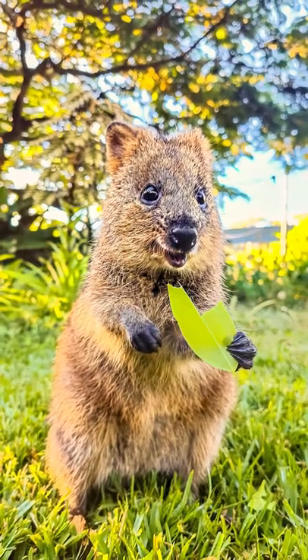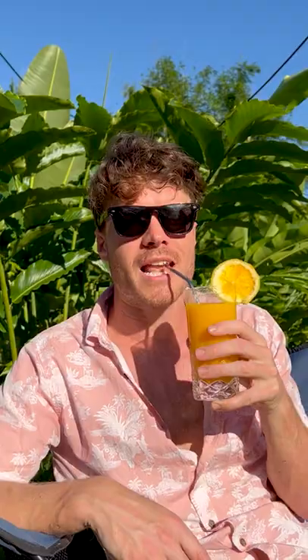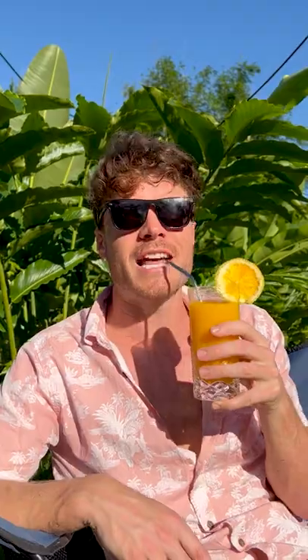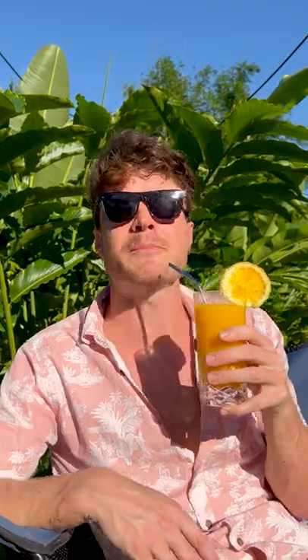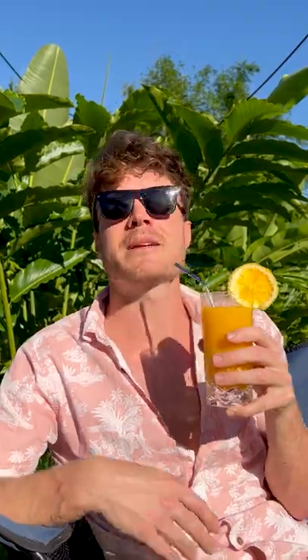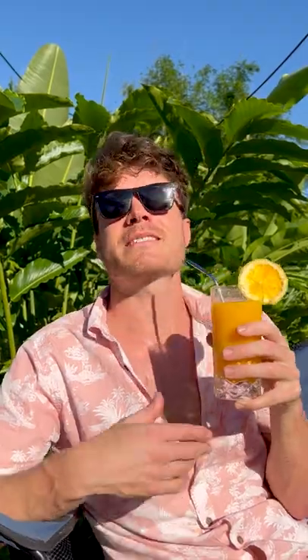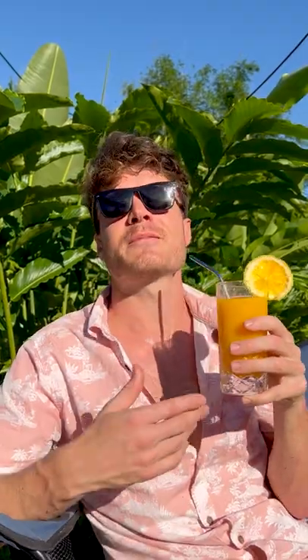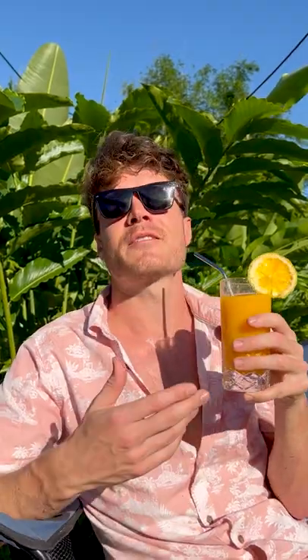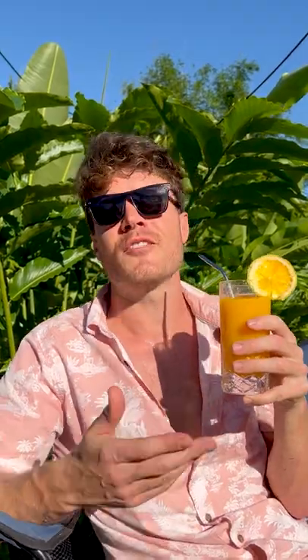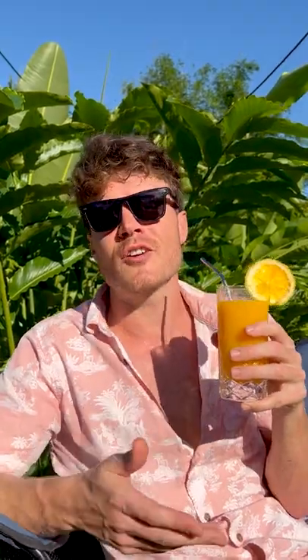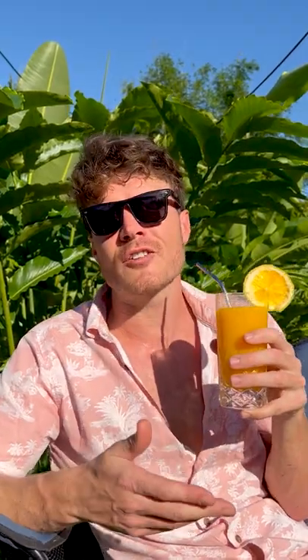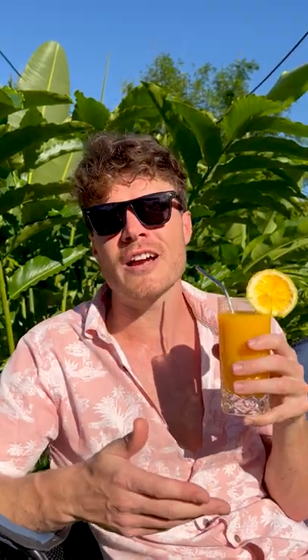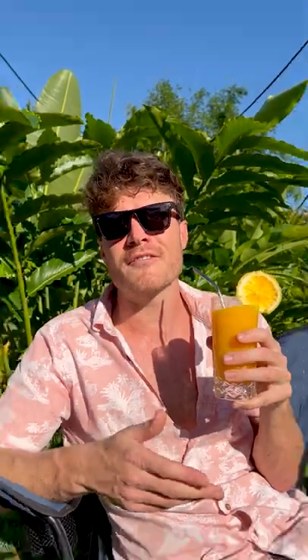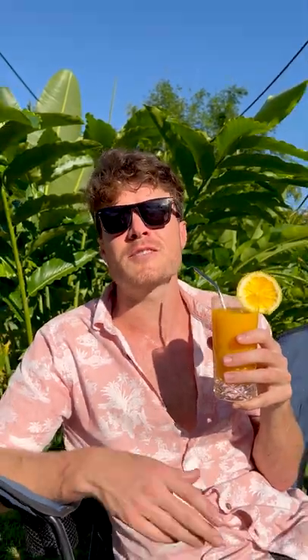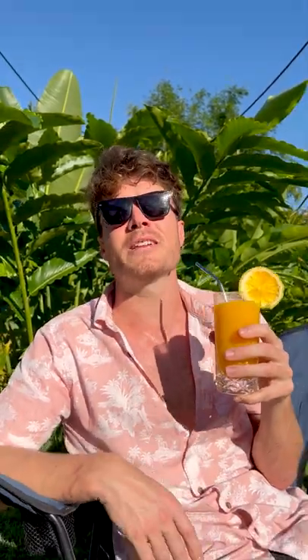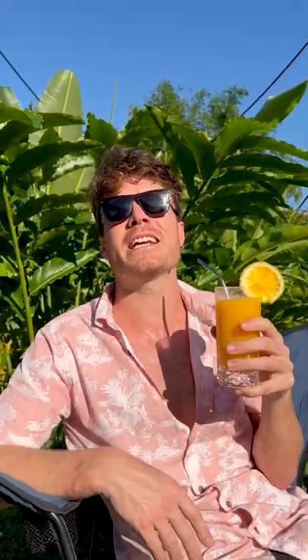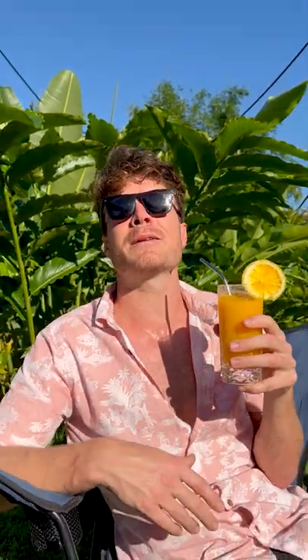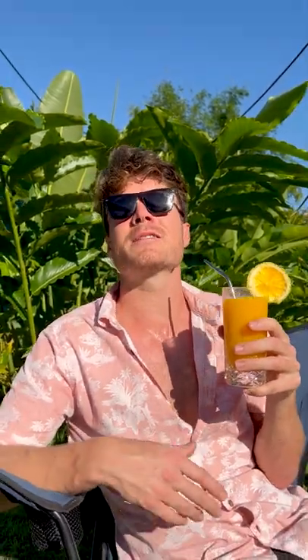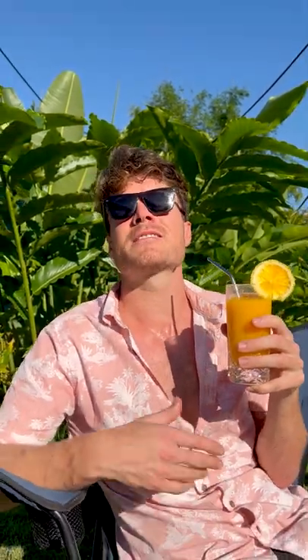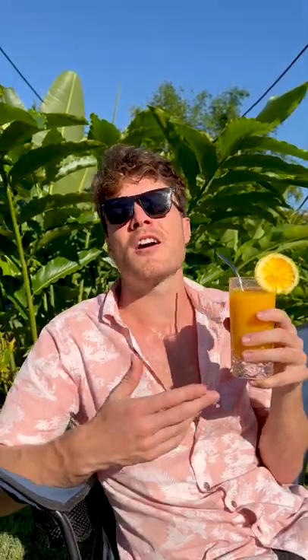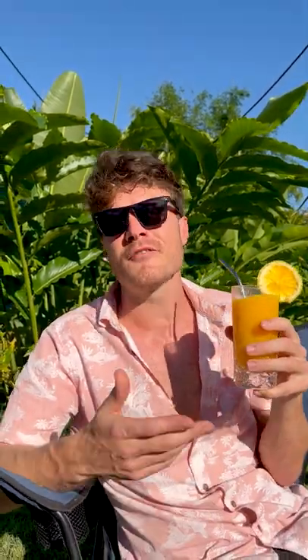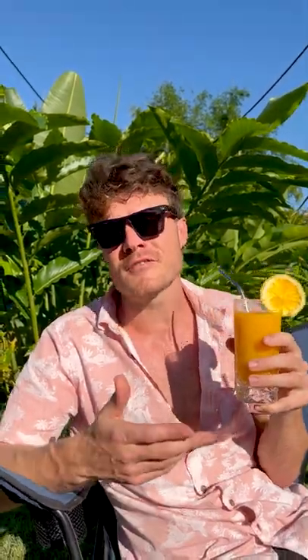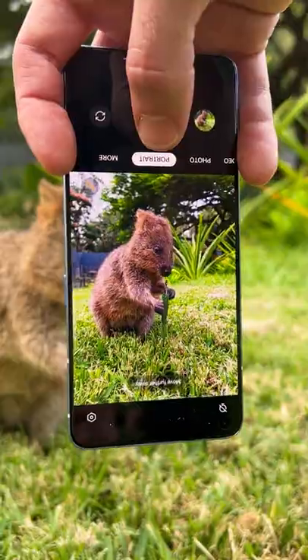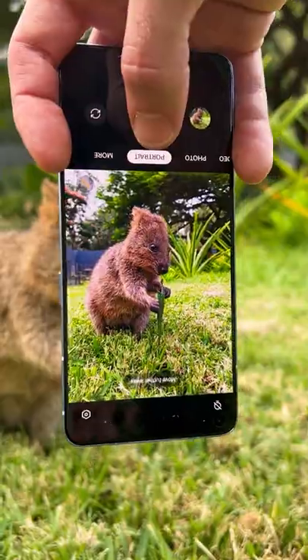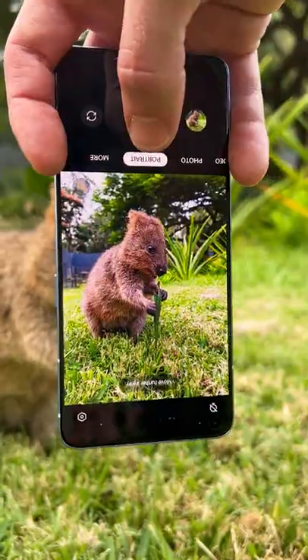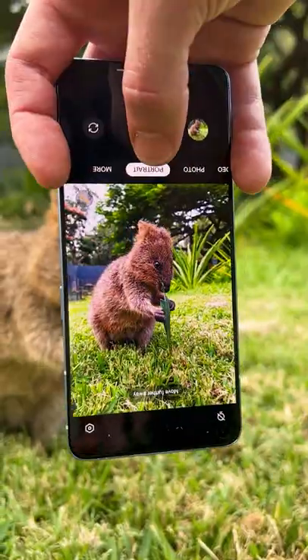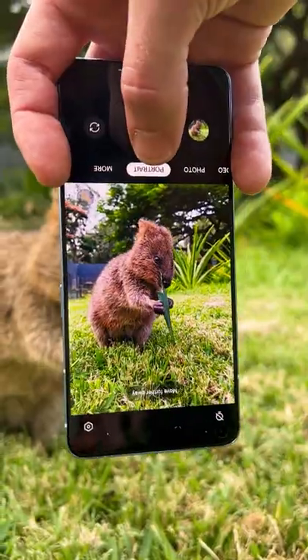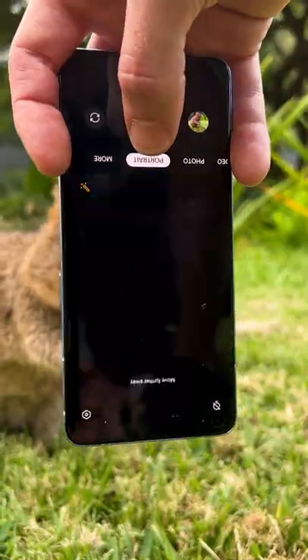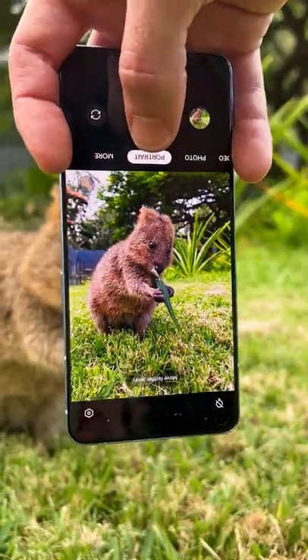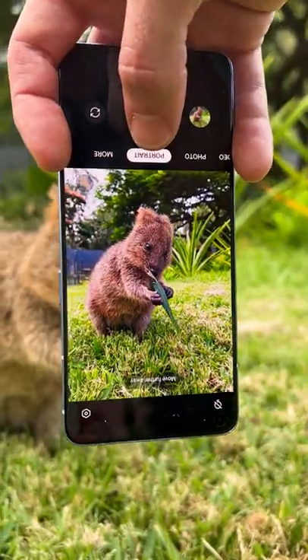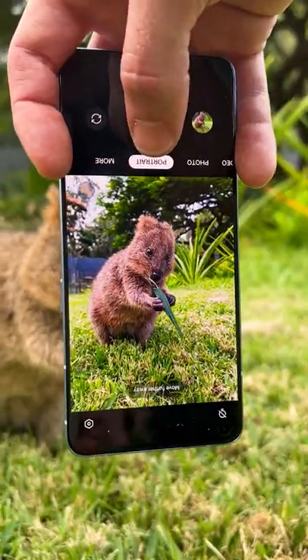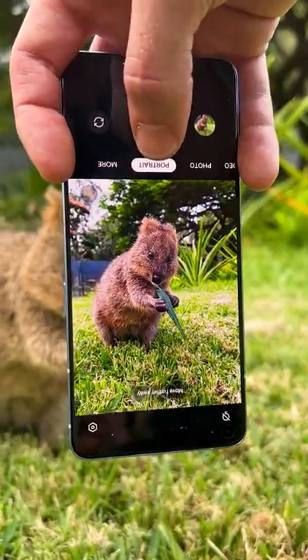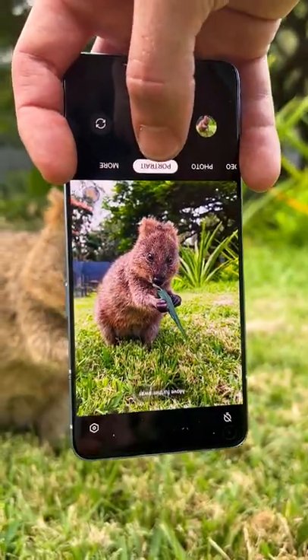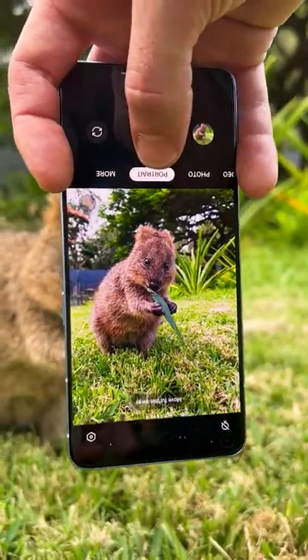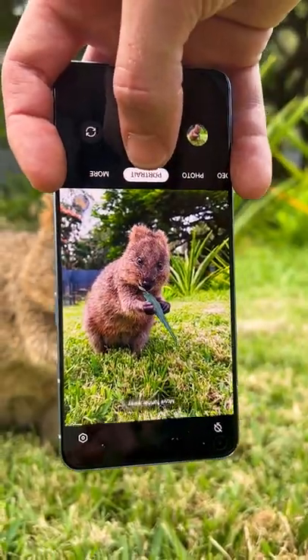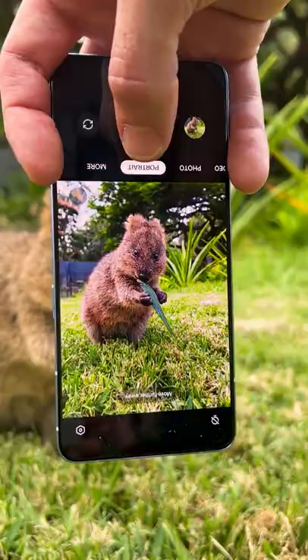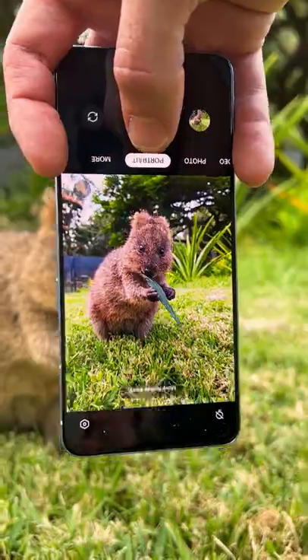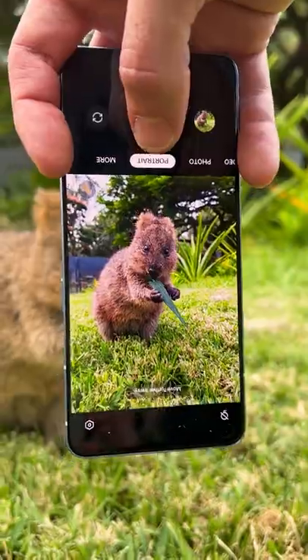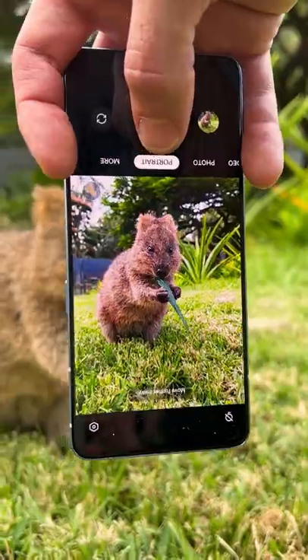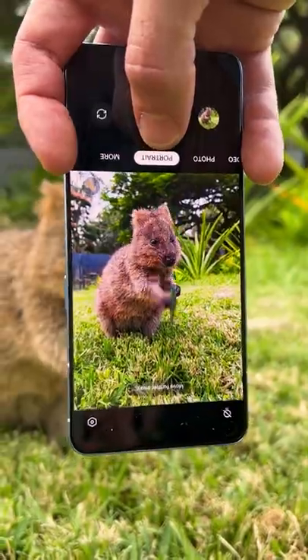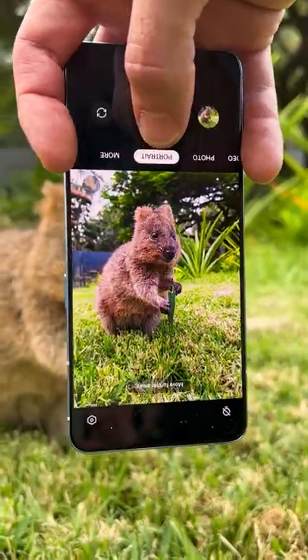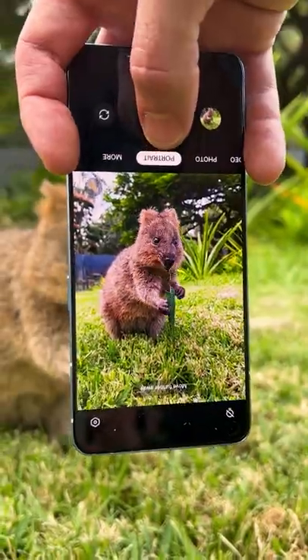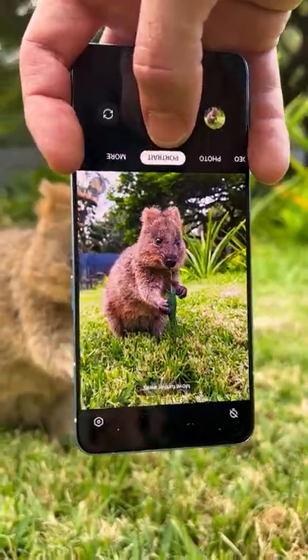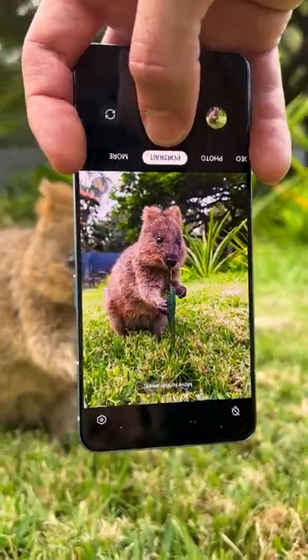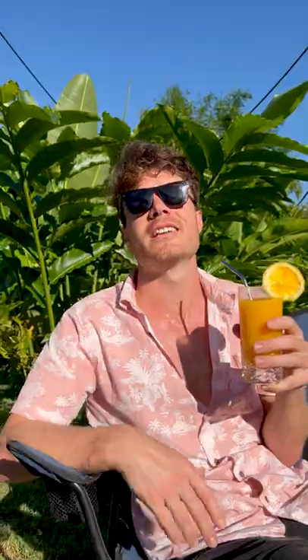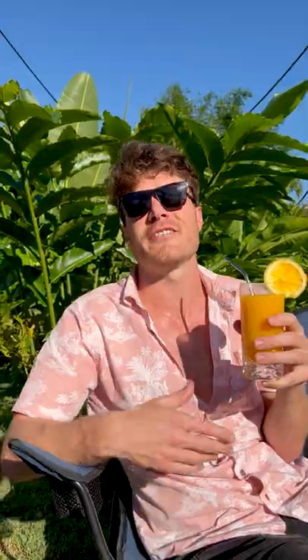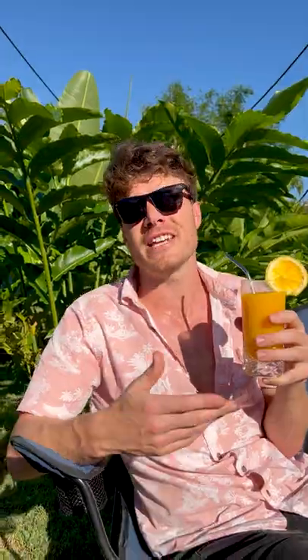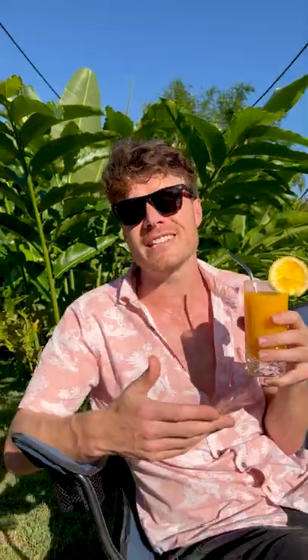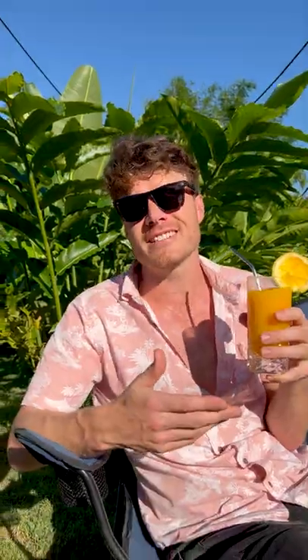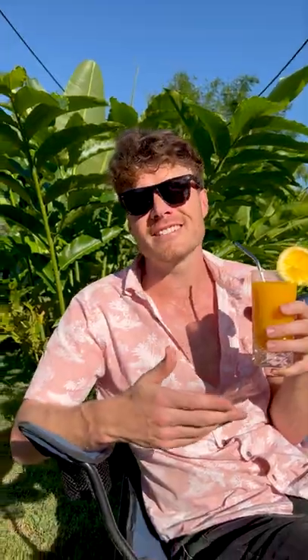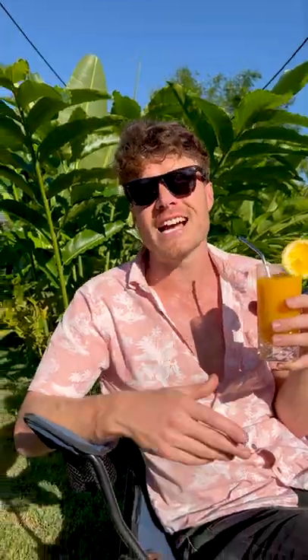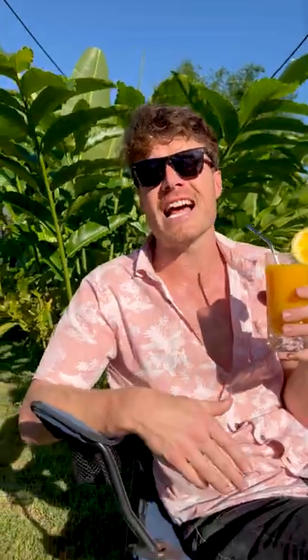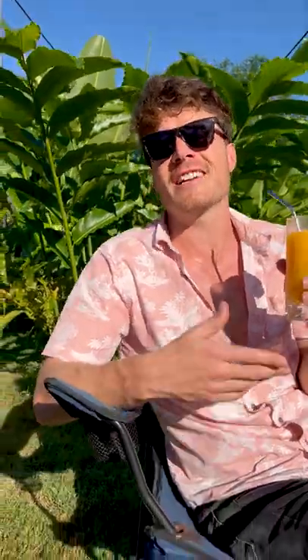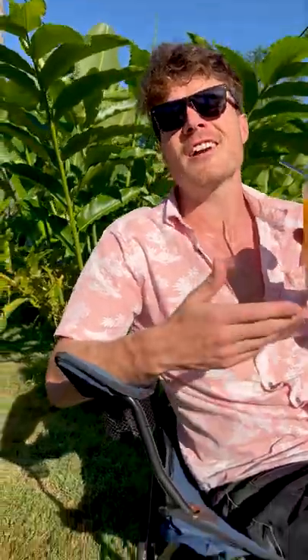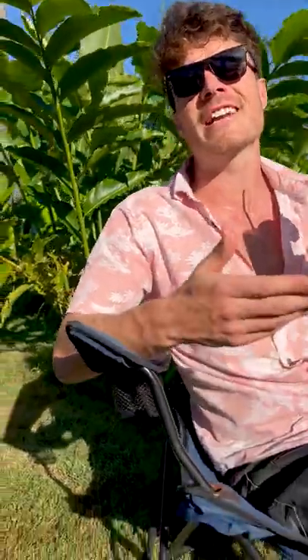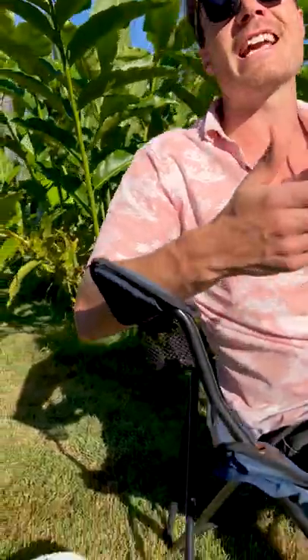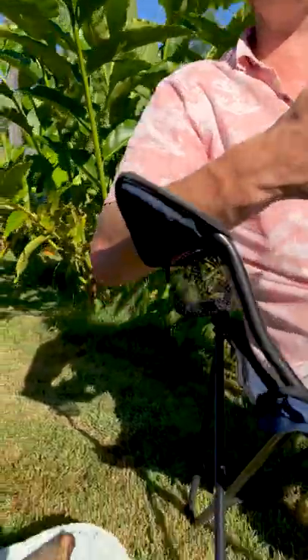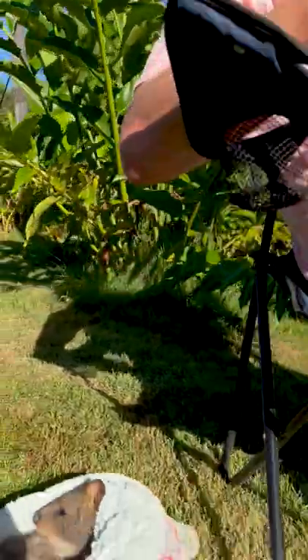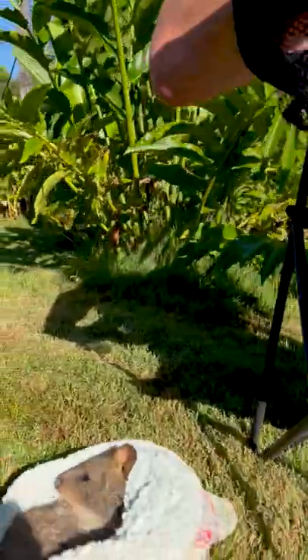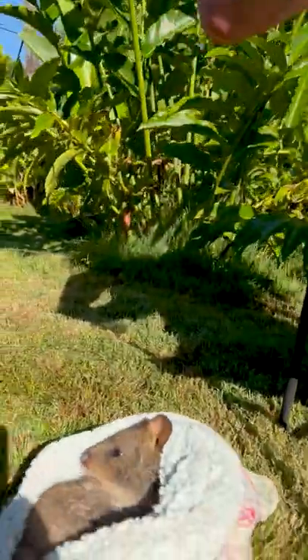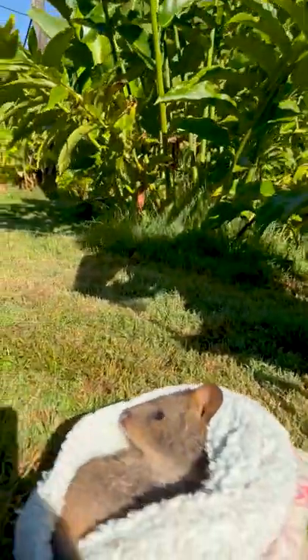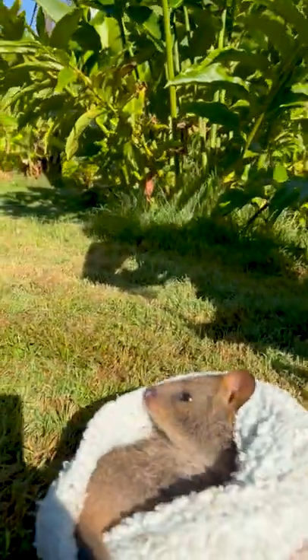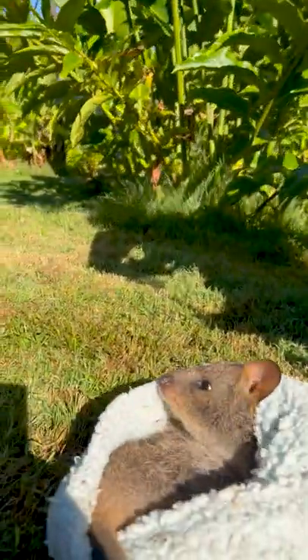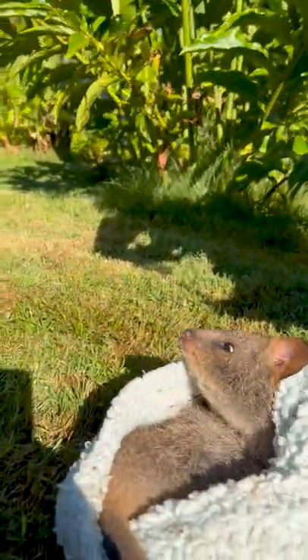And the best time to photograph is when the animal's comfortable — after they've had their walk, they've eaten, and in our case, chillin'.